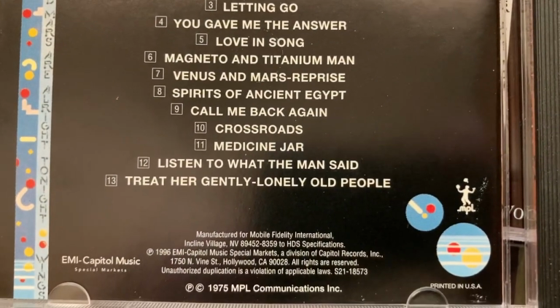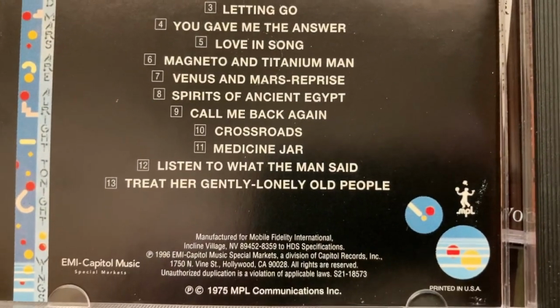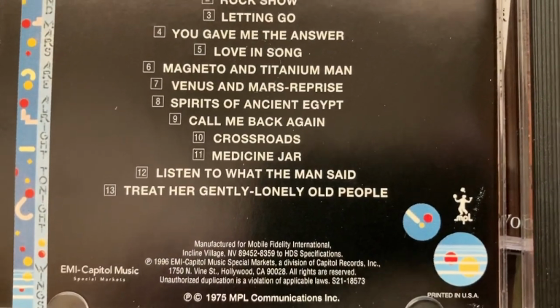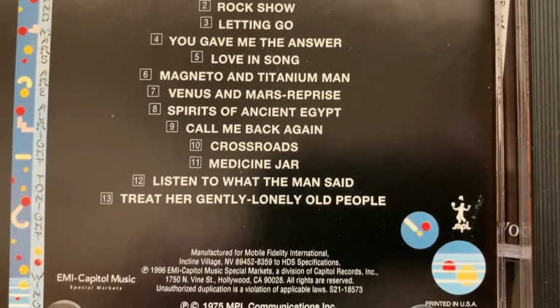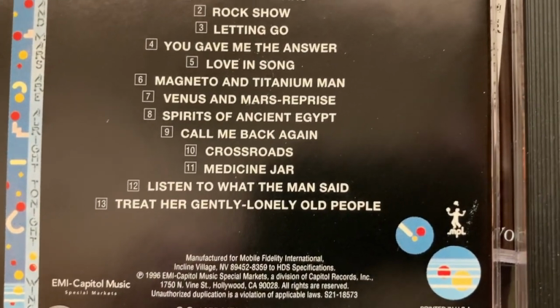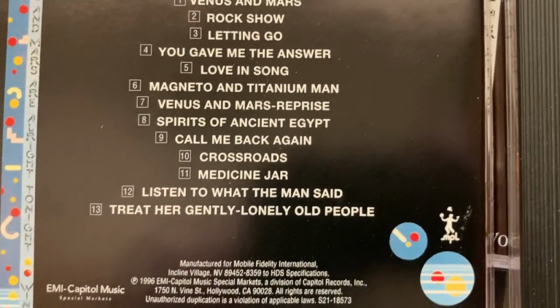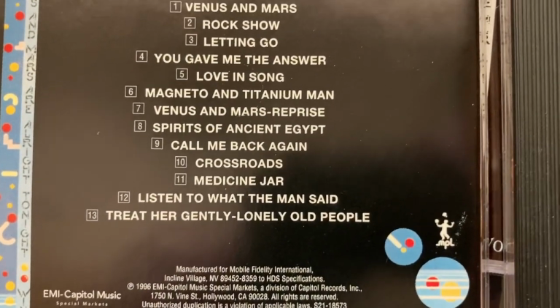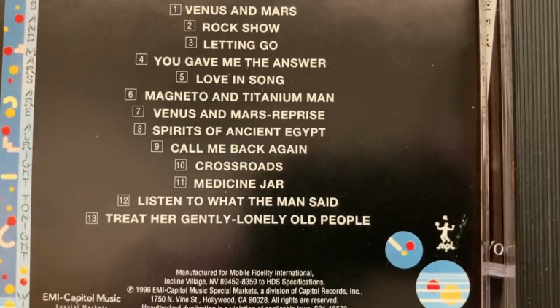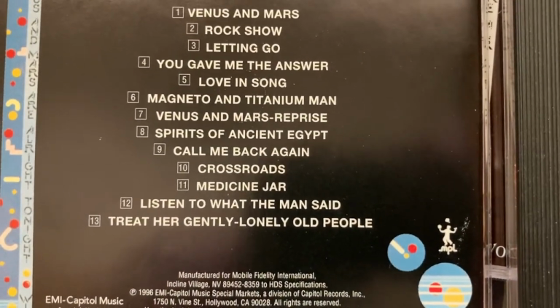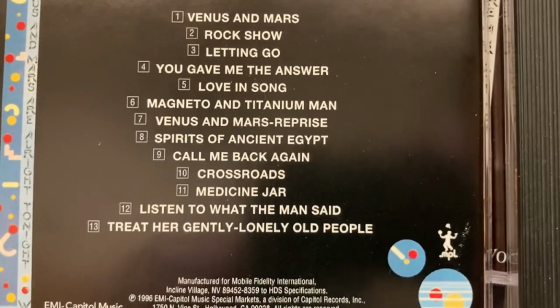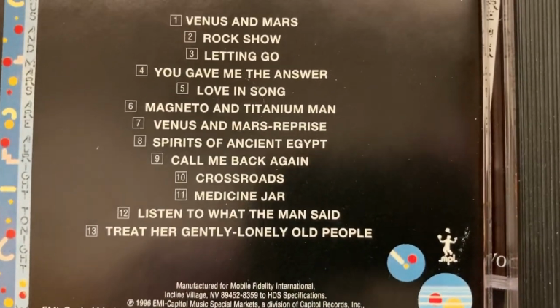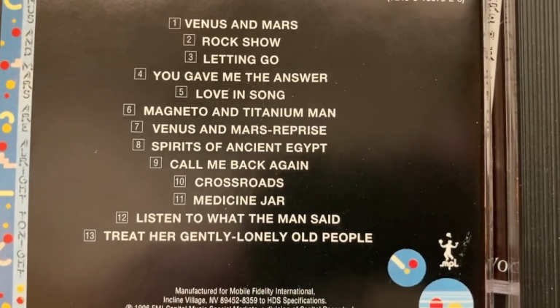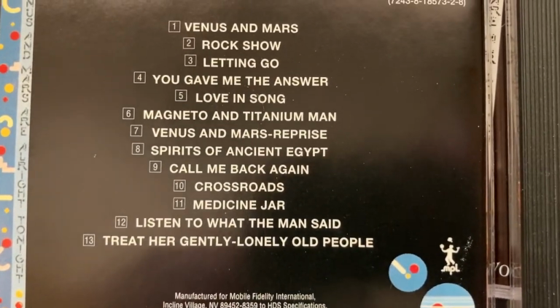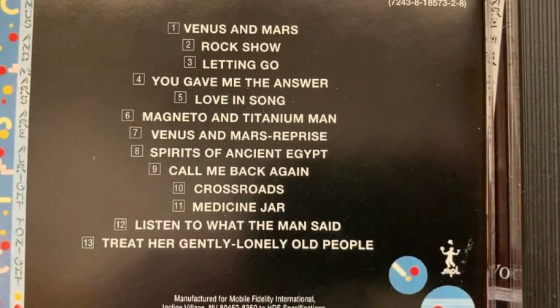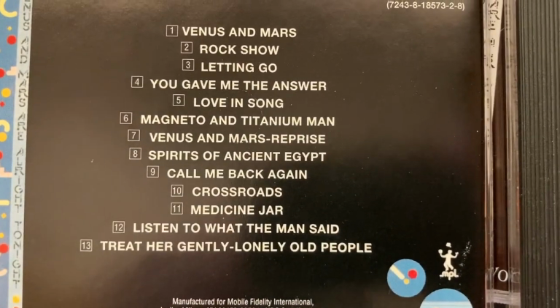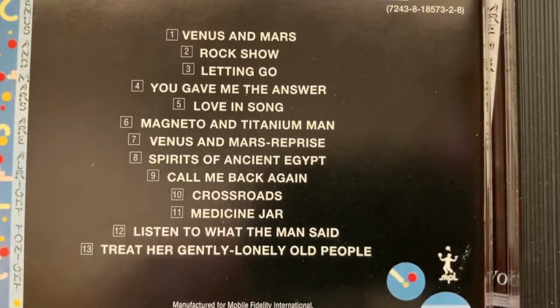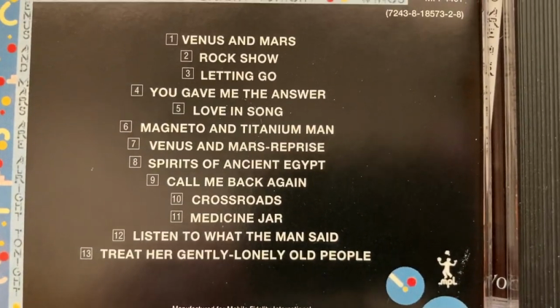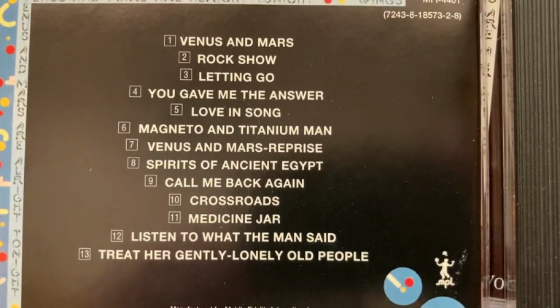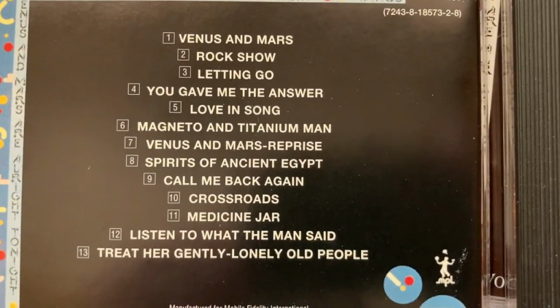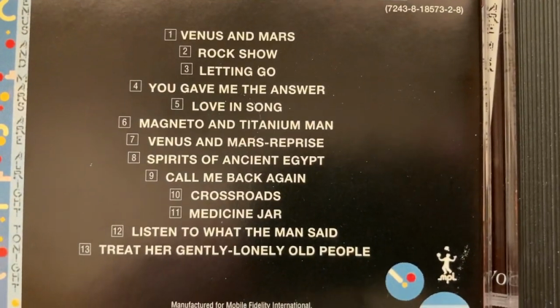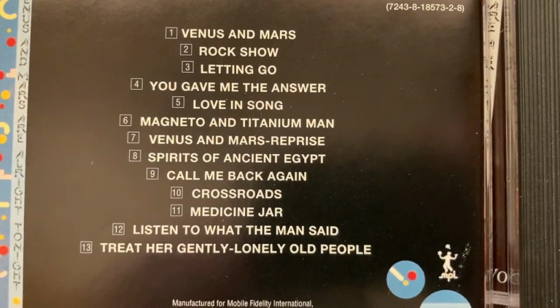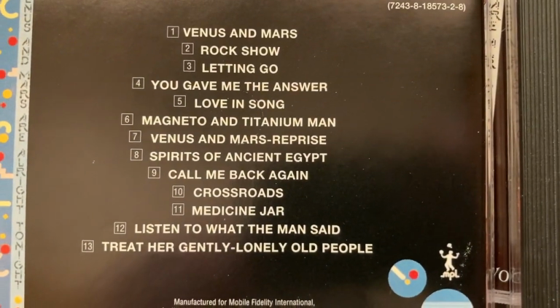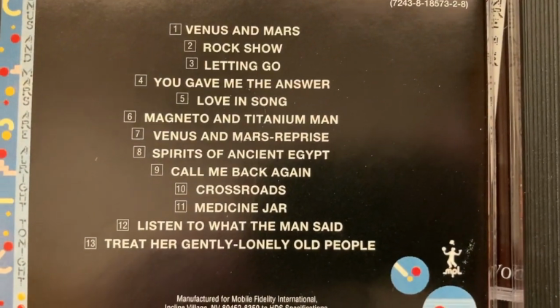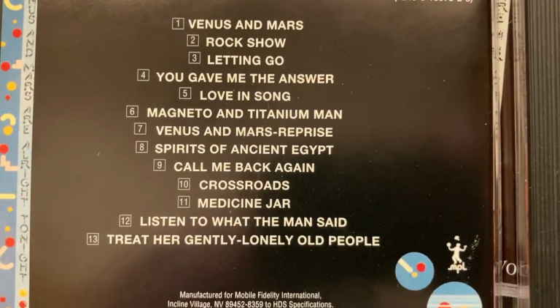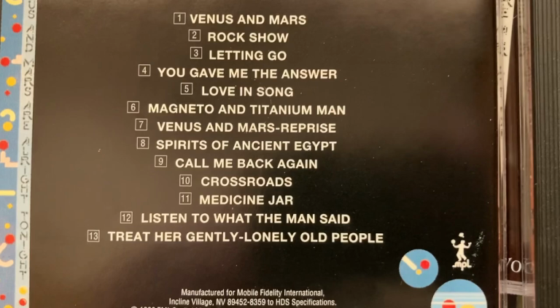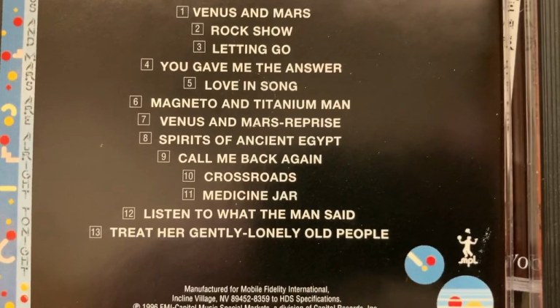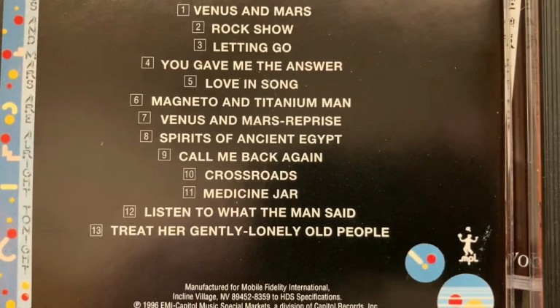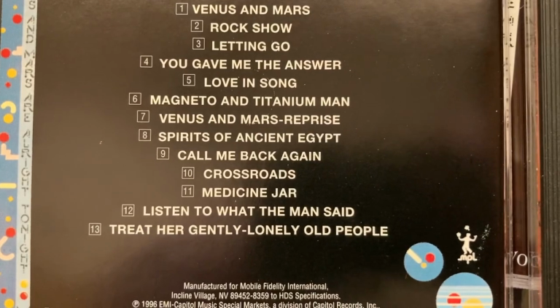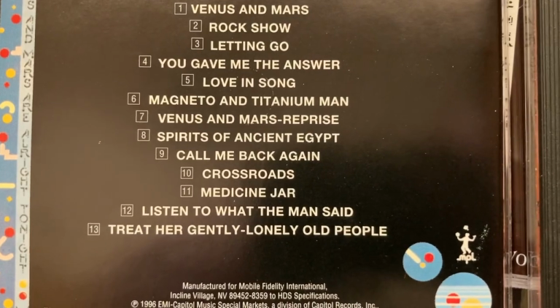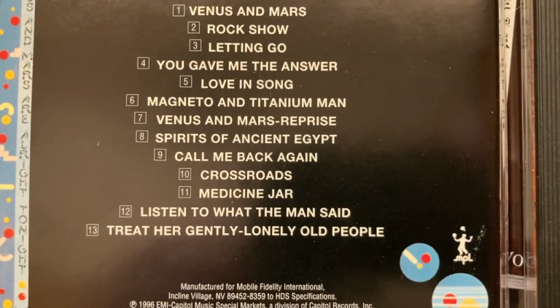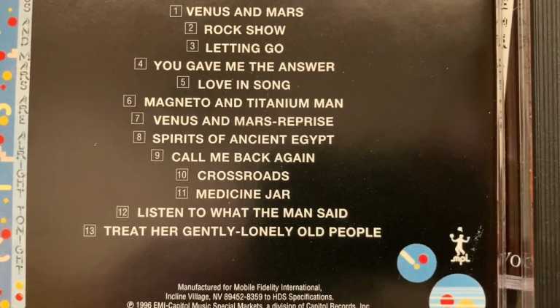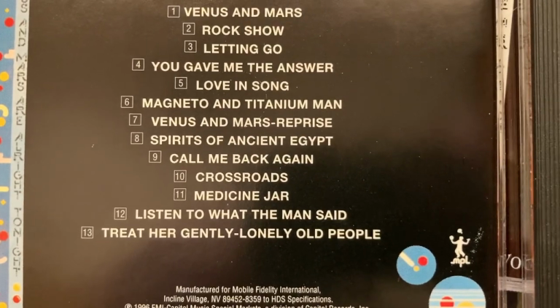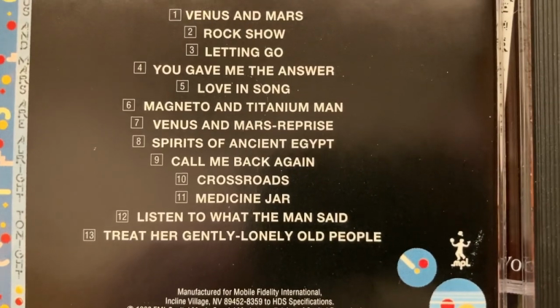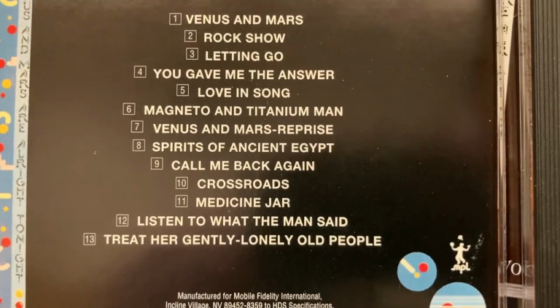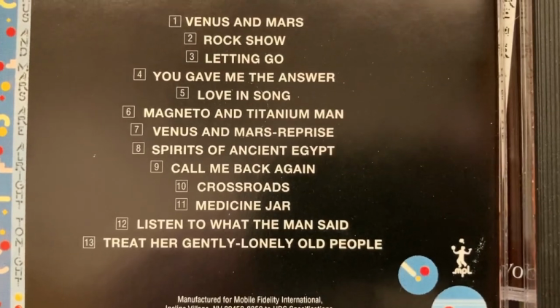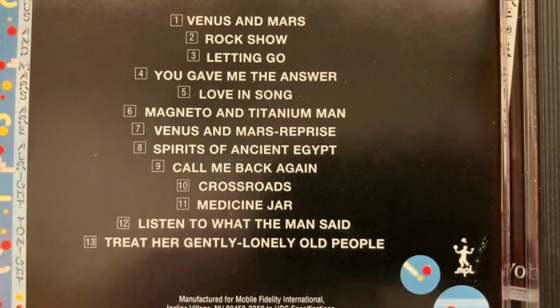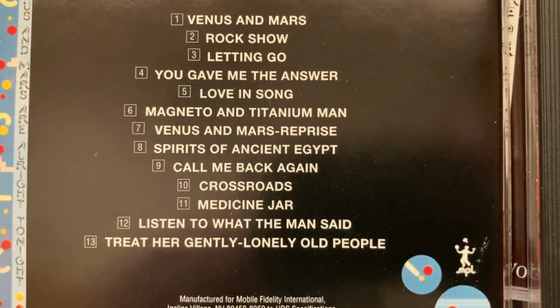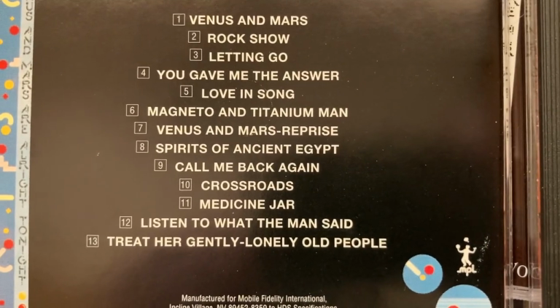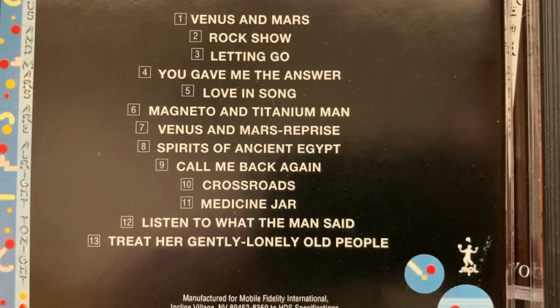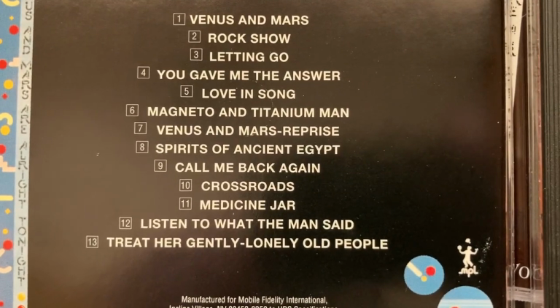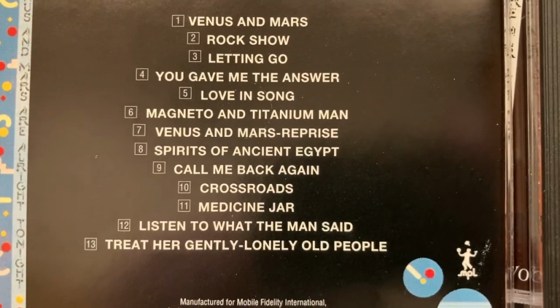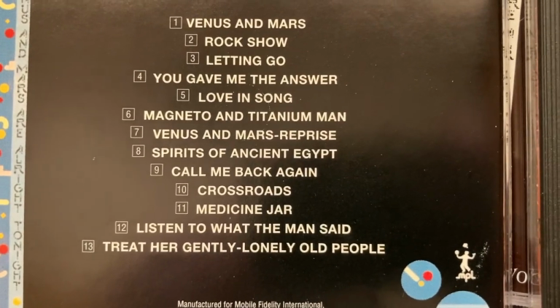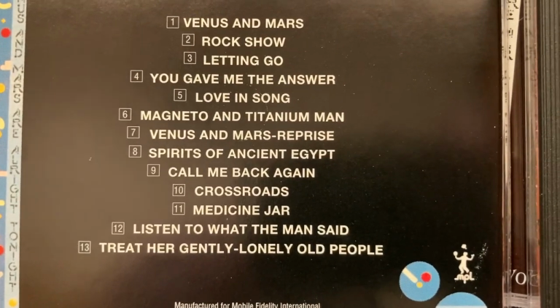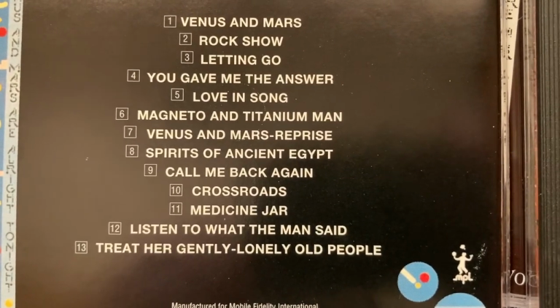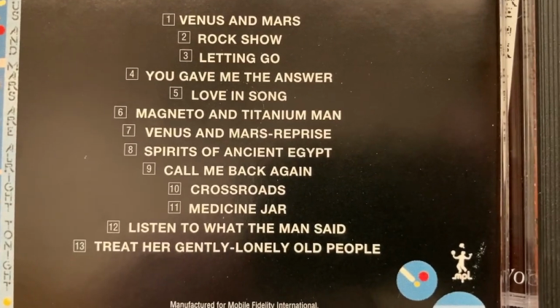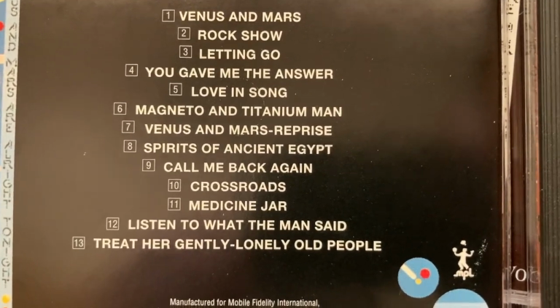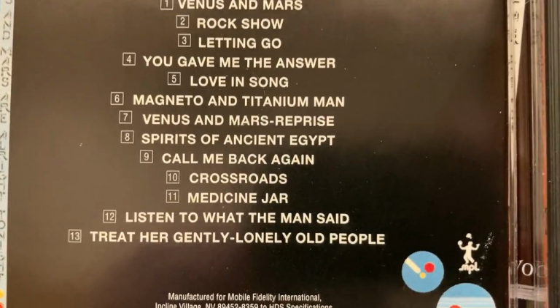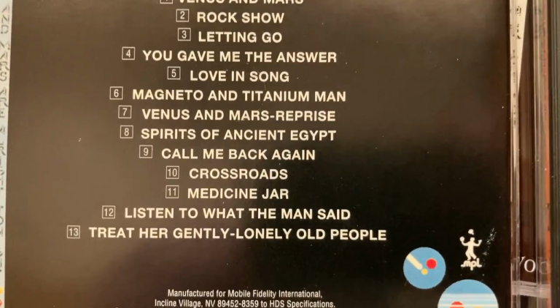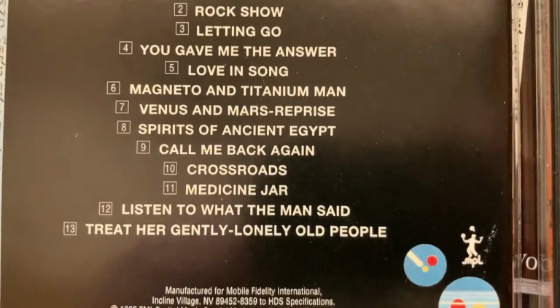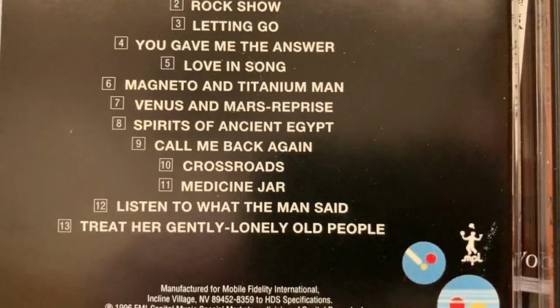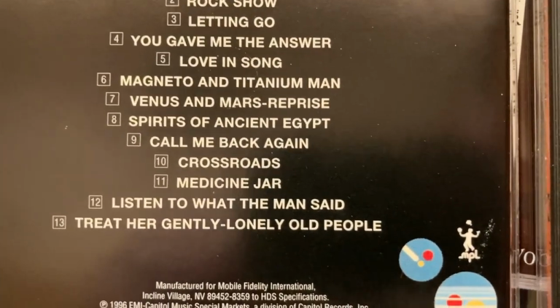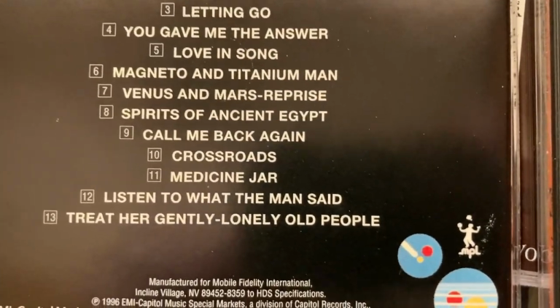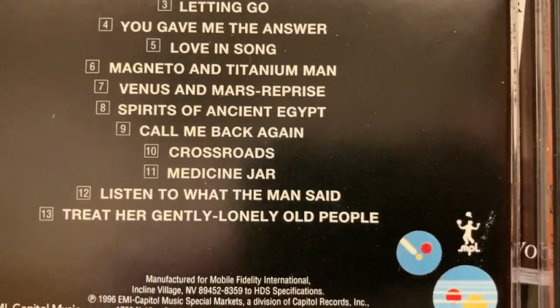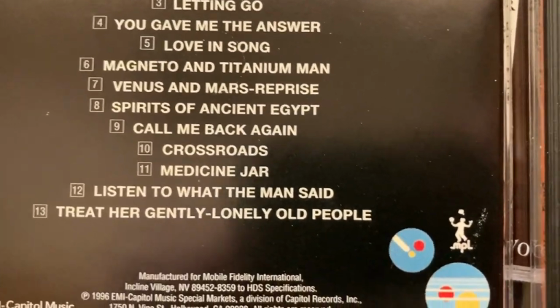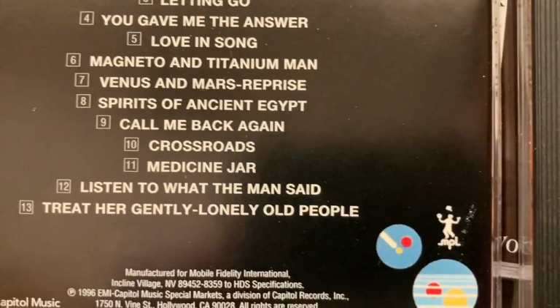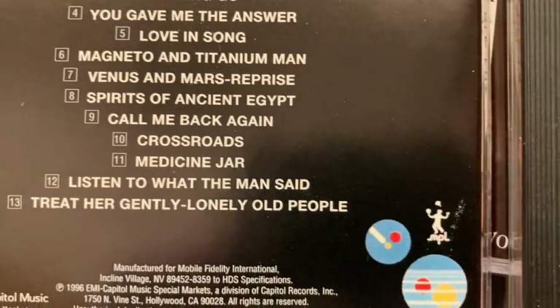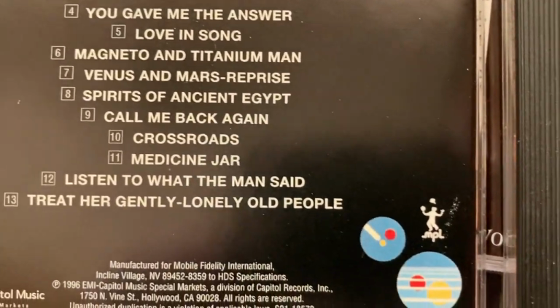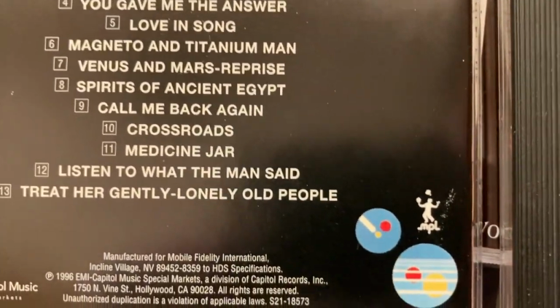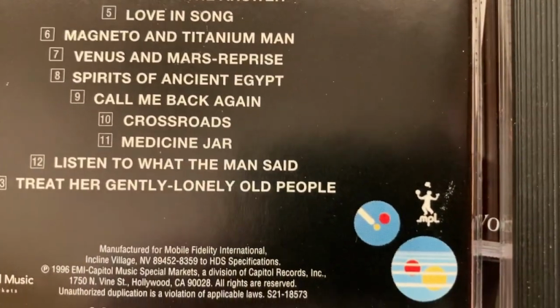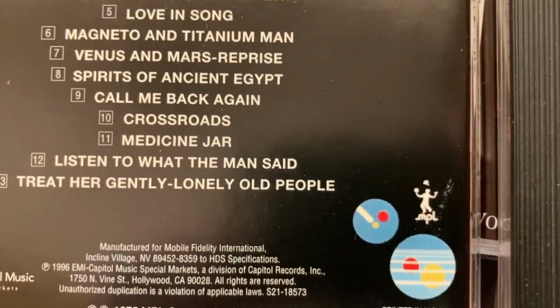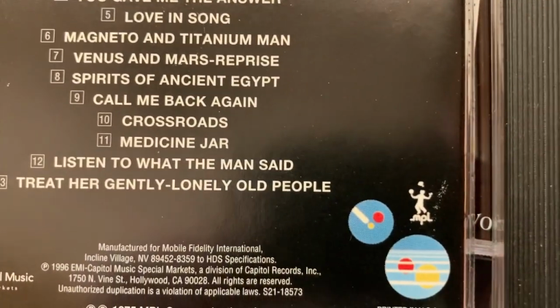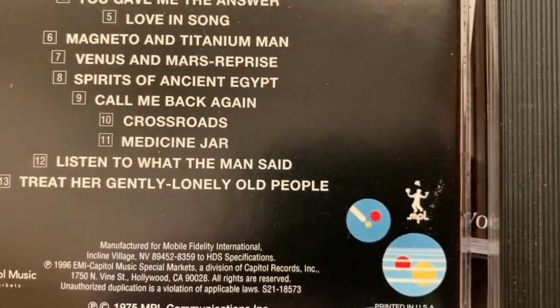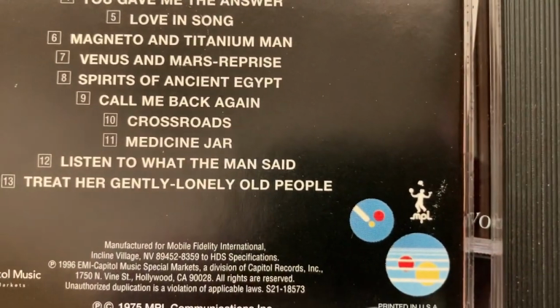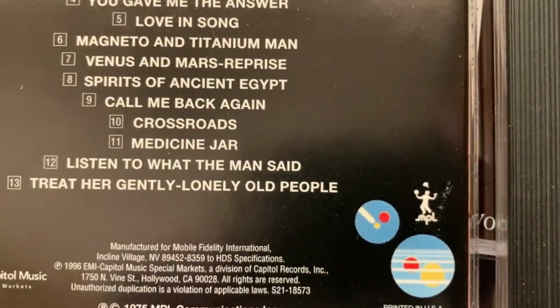And the track listing is not the same, as you'll notice. Or is it?